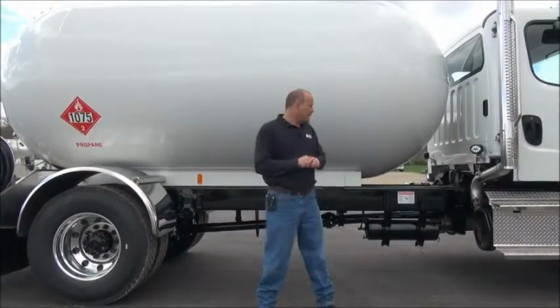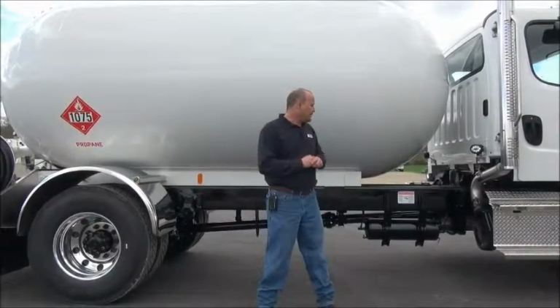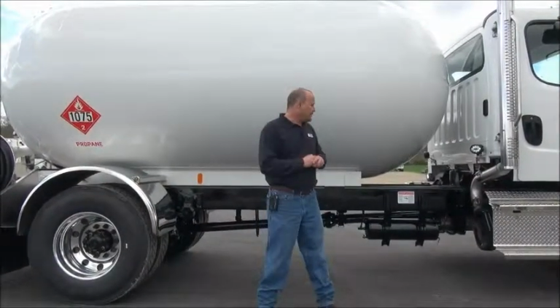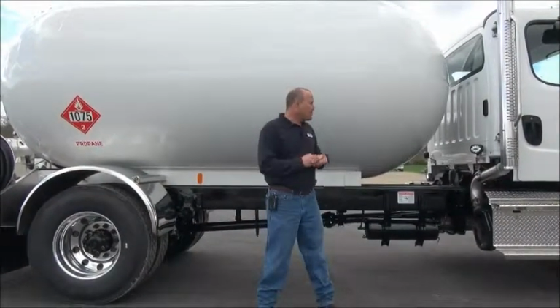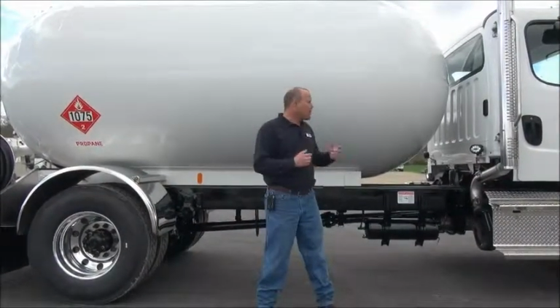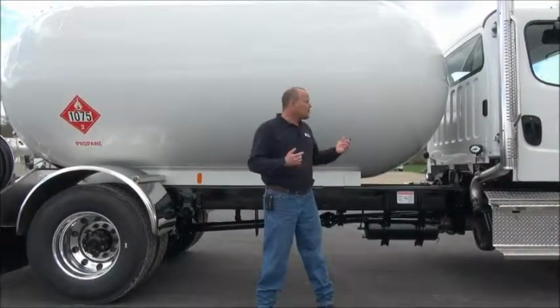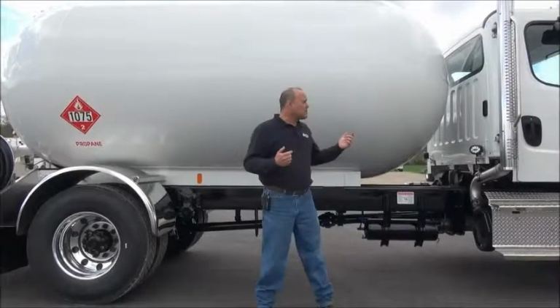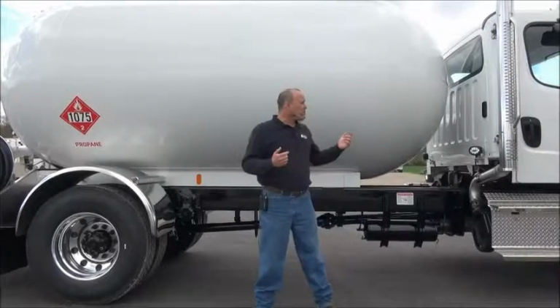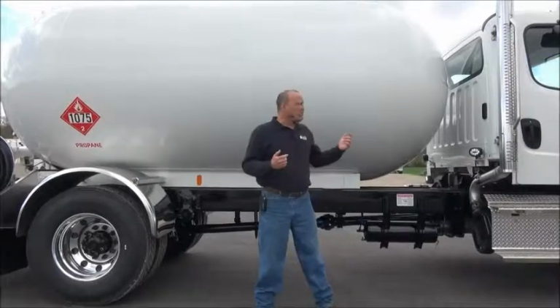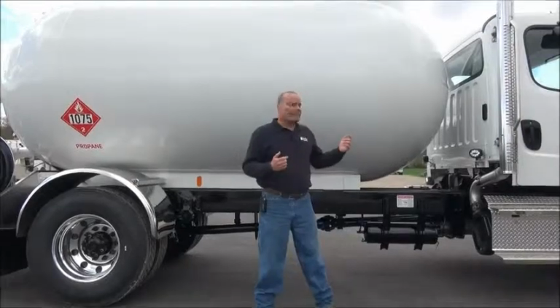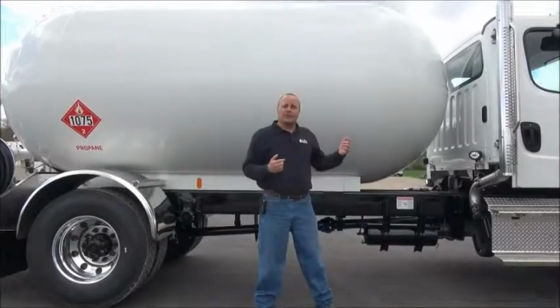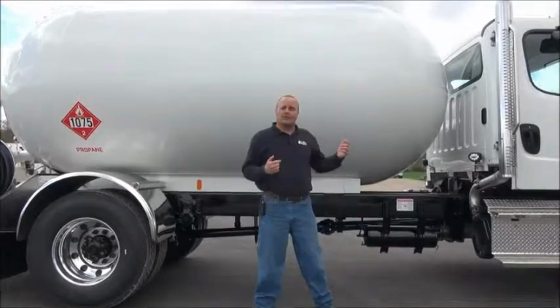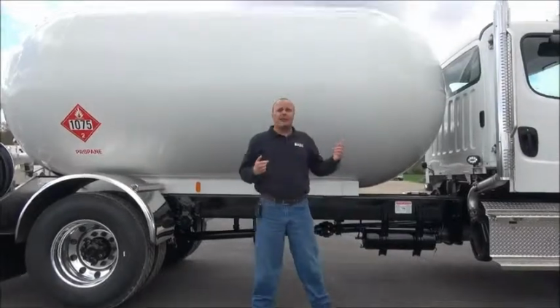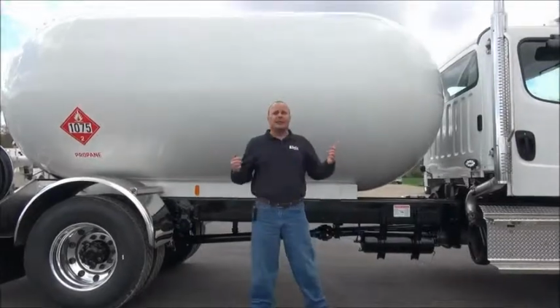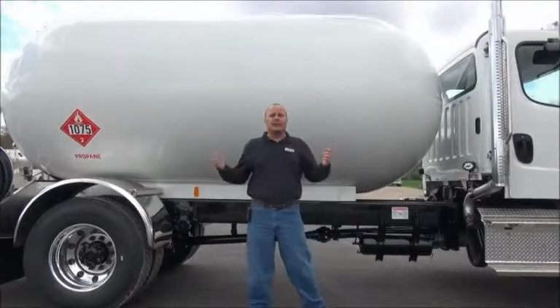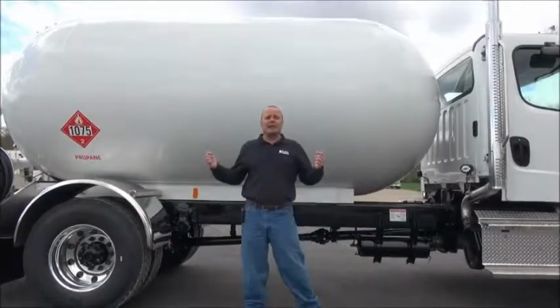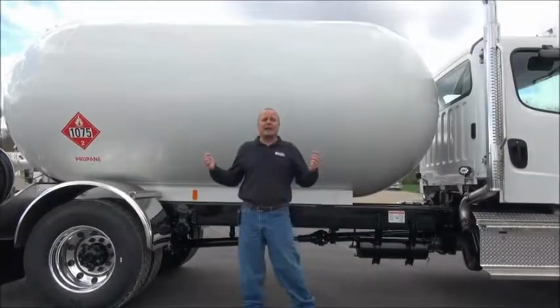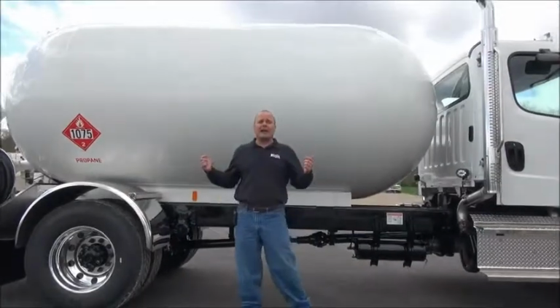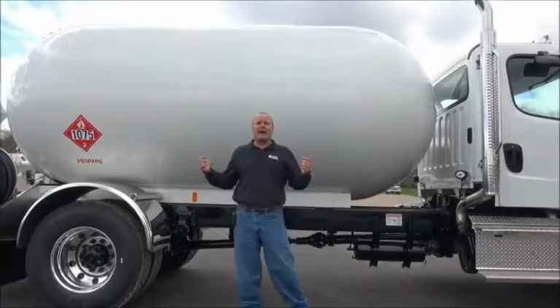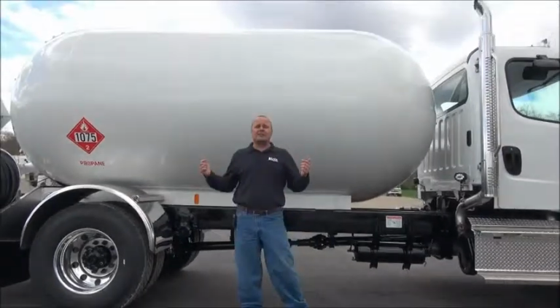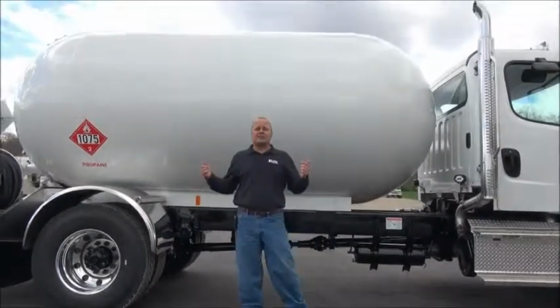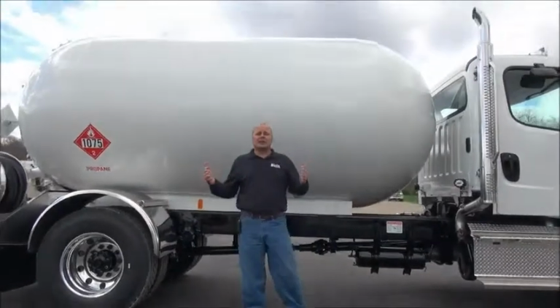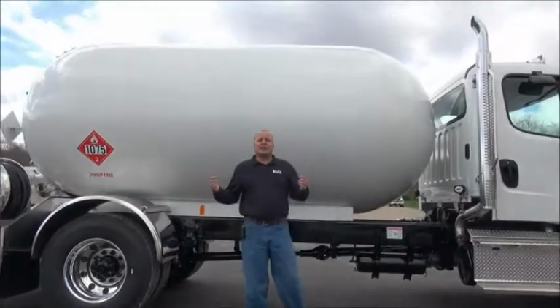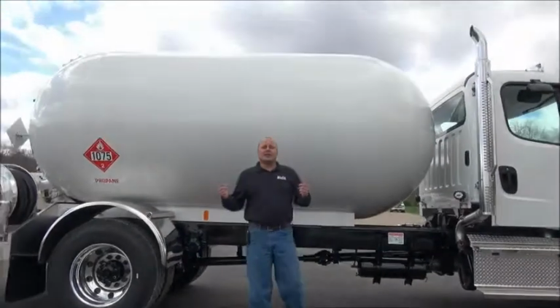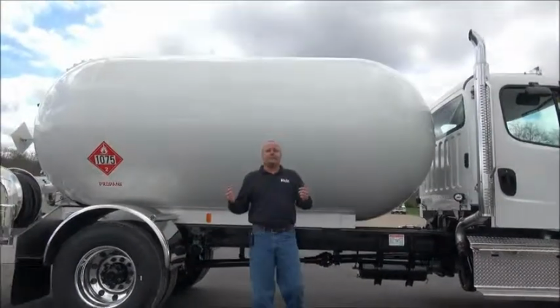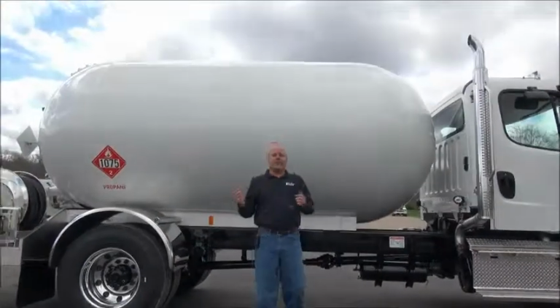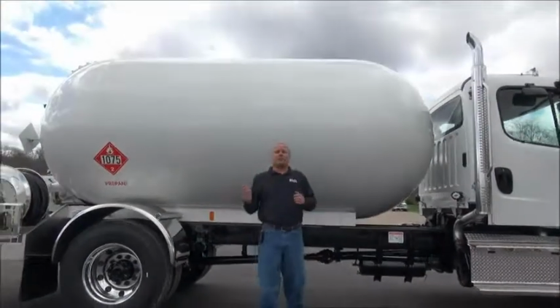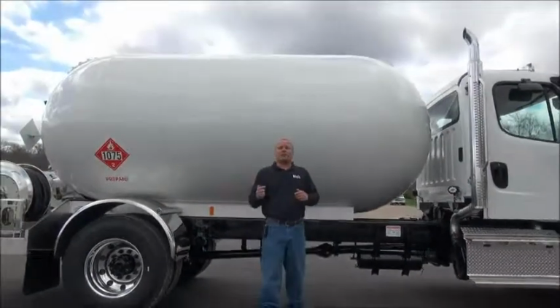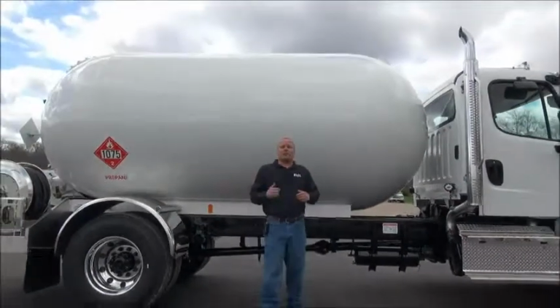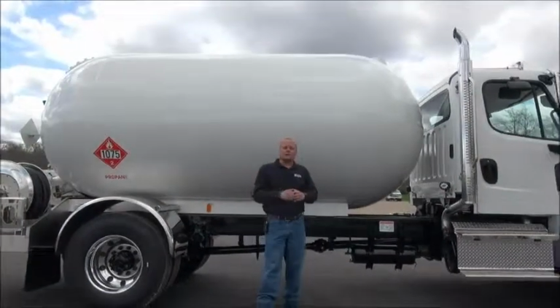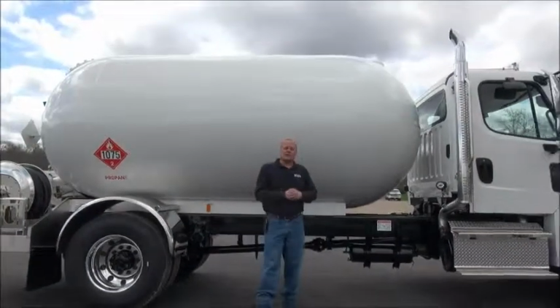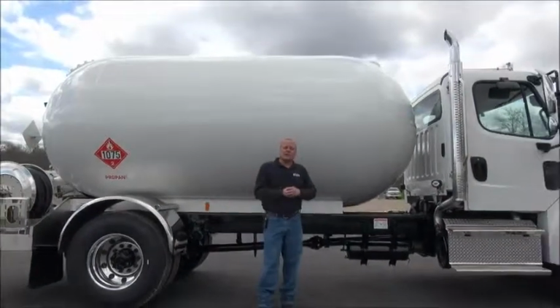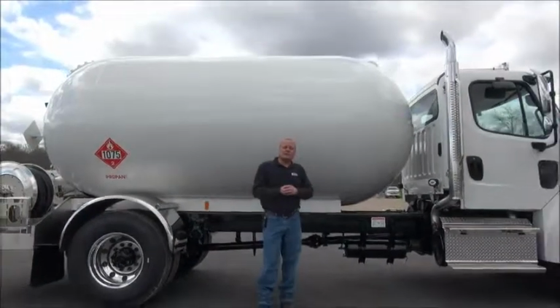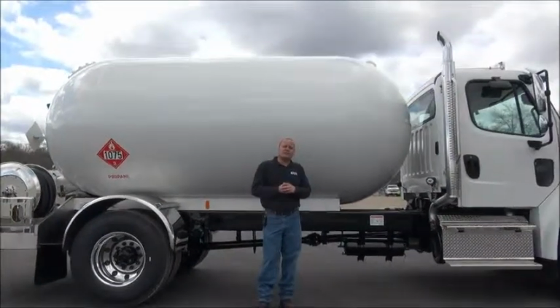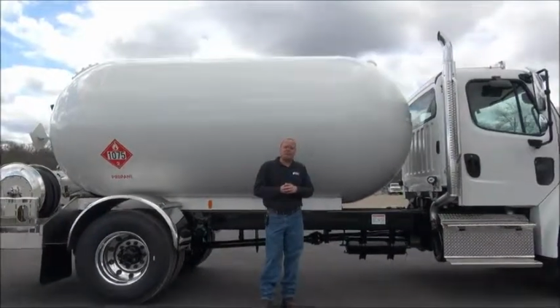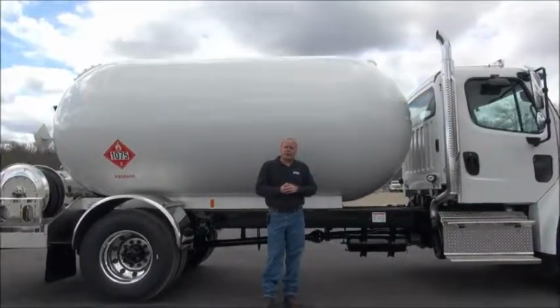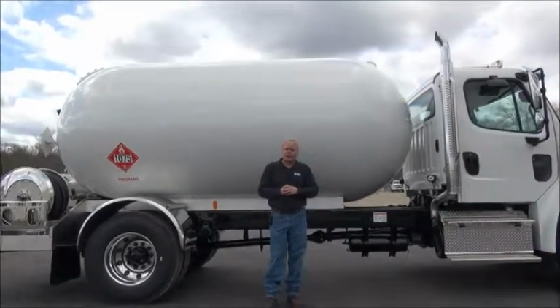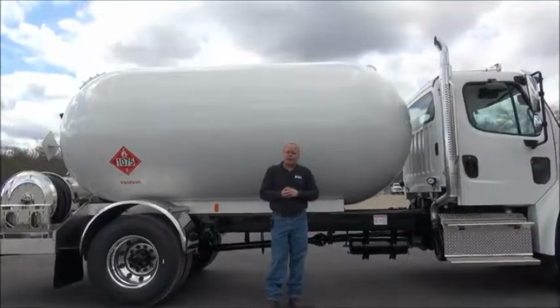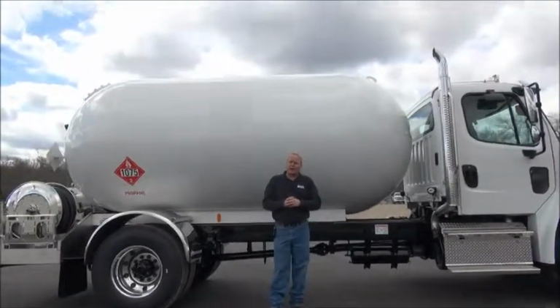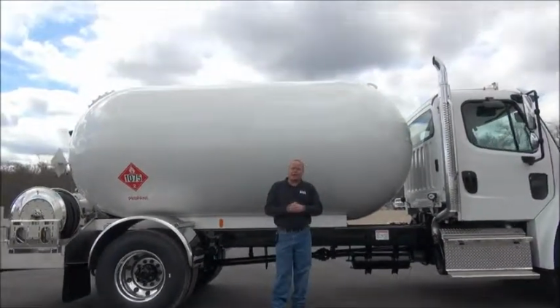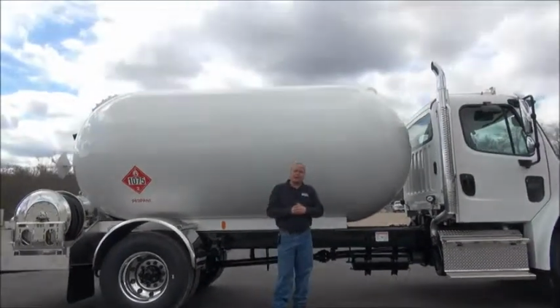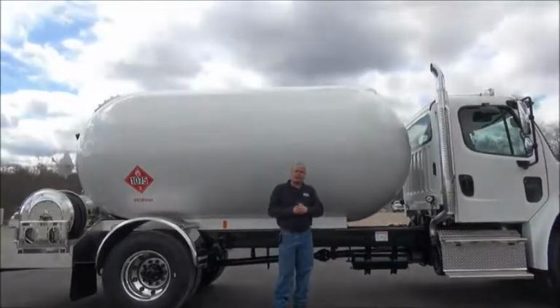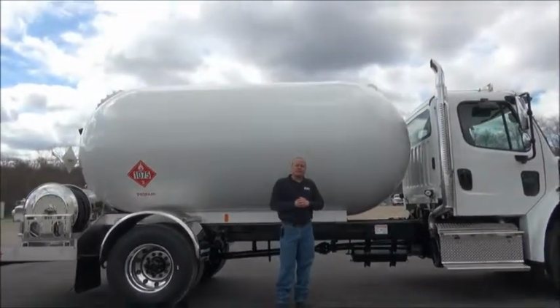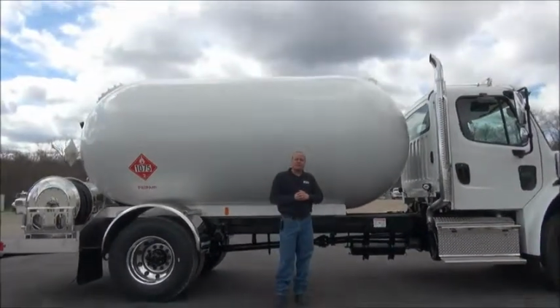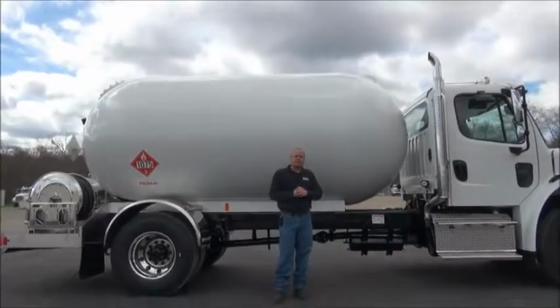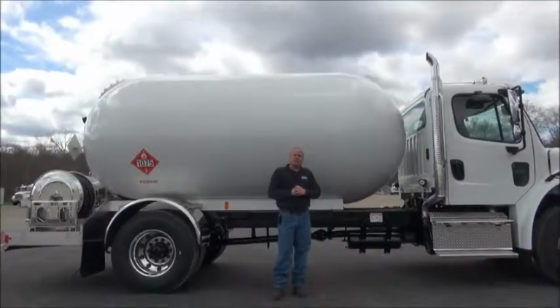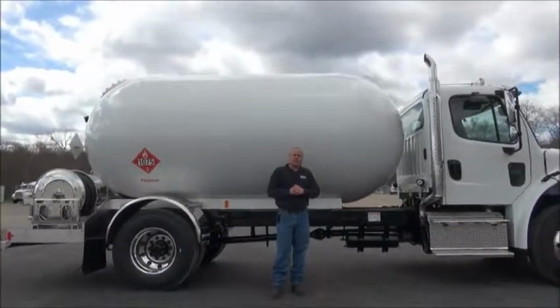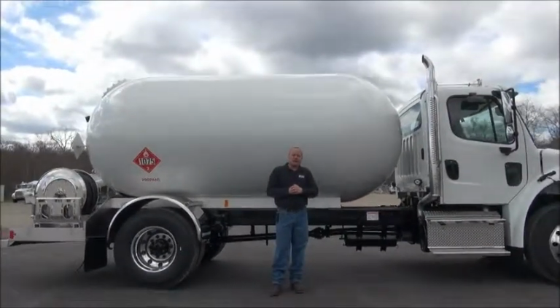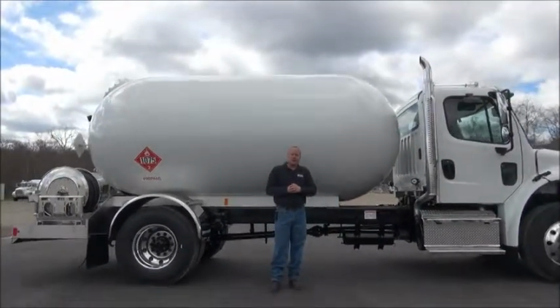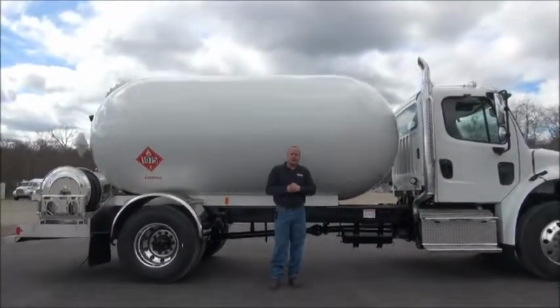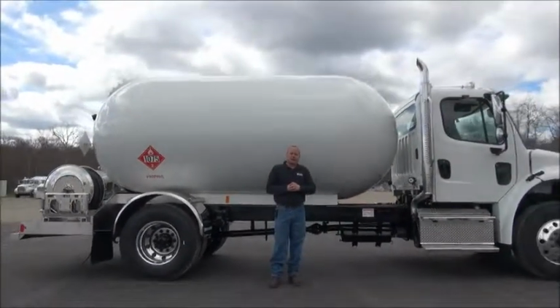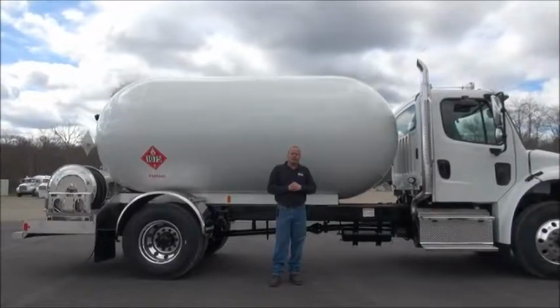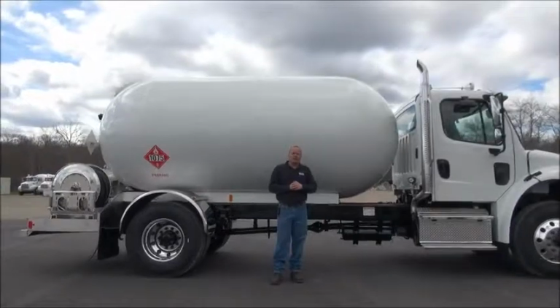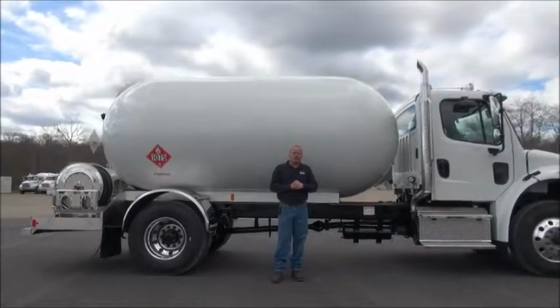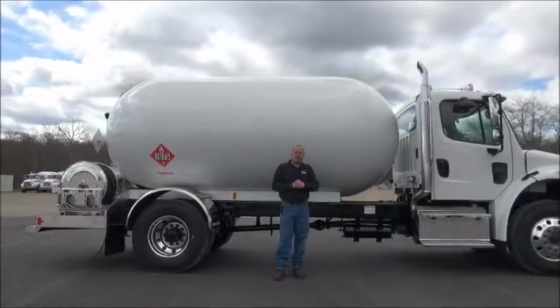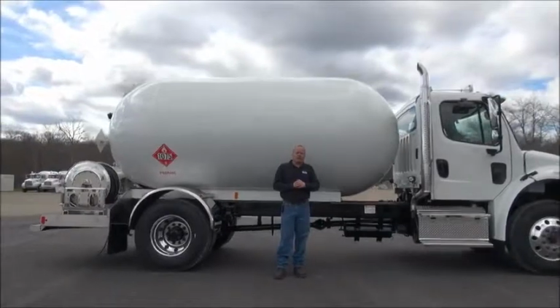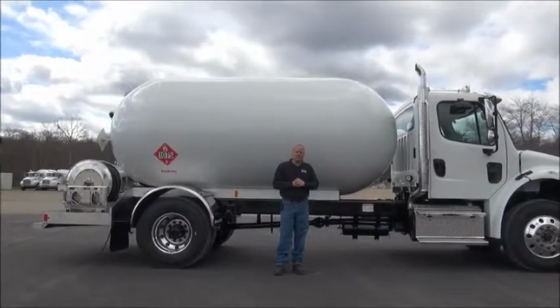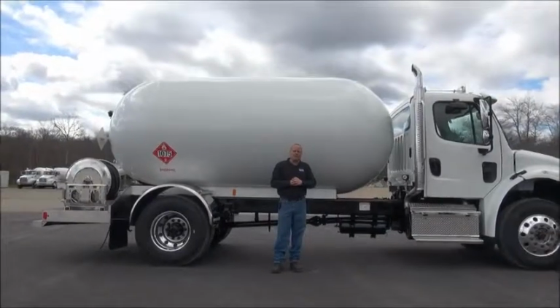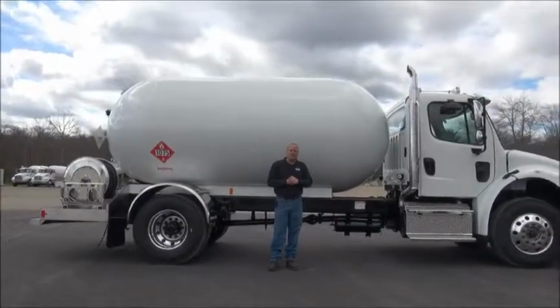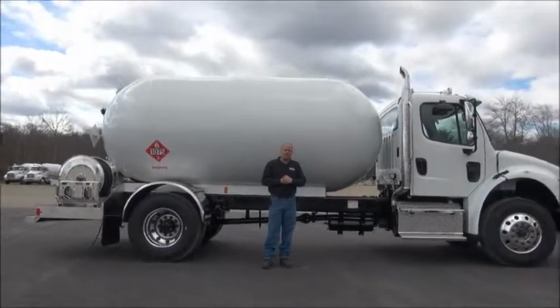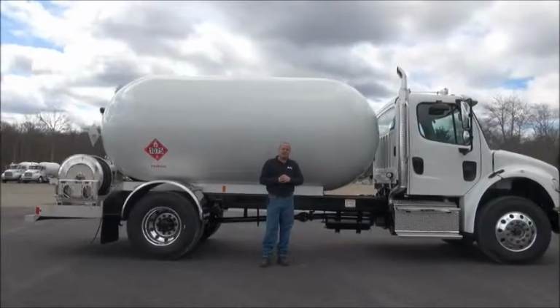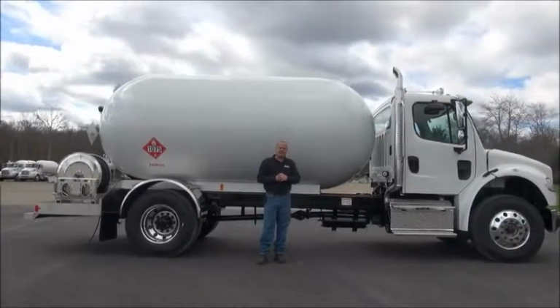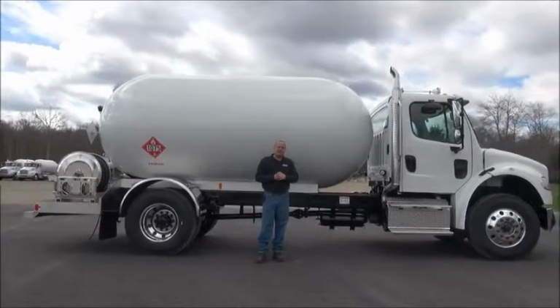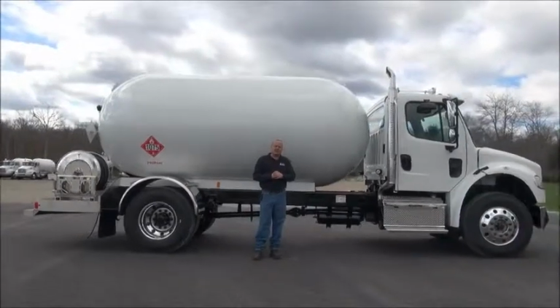This truck is built and ready to deliver gas. If you have any questions, give us a call at 800-252-5467.